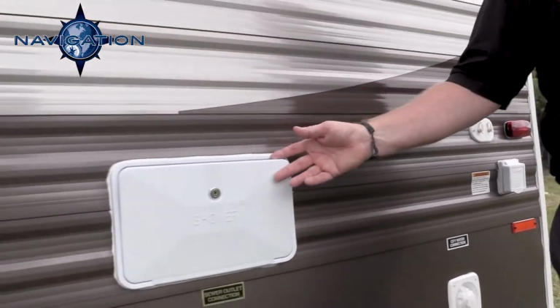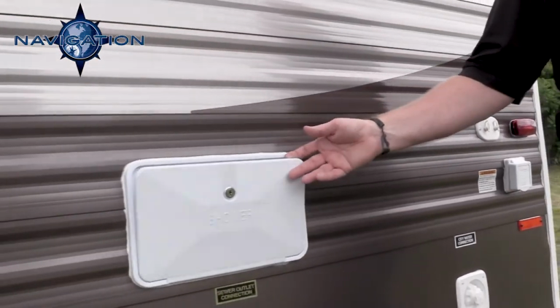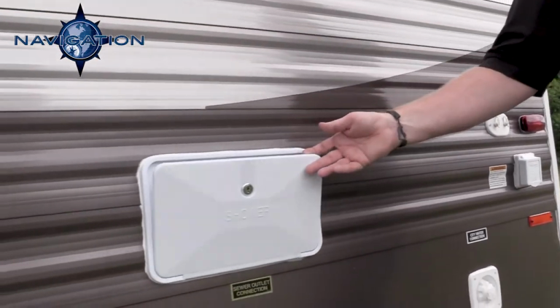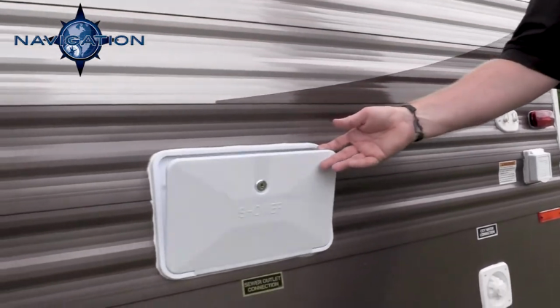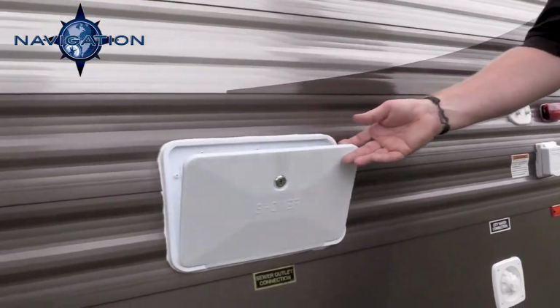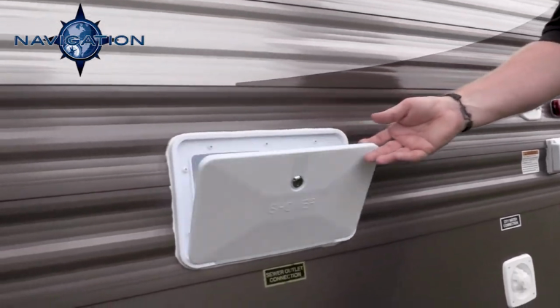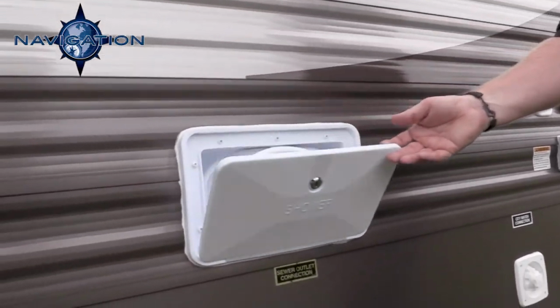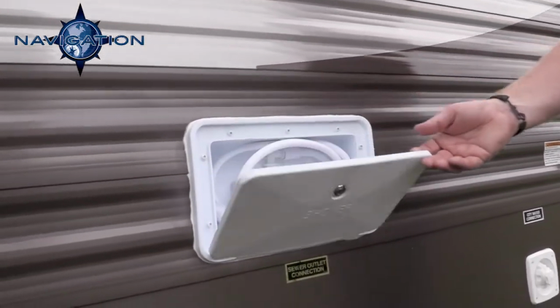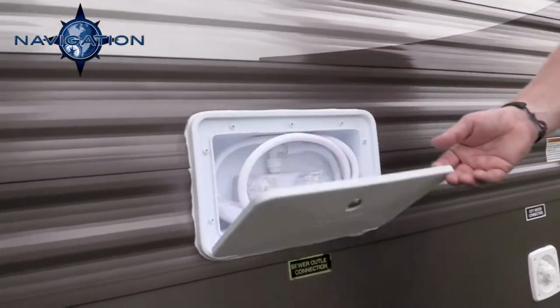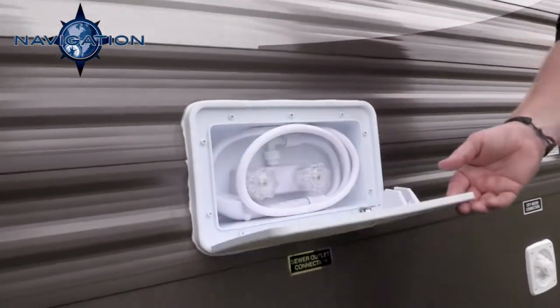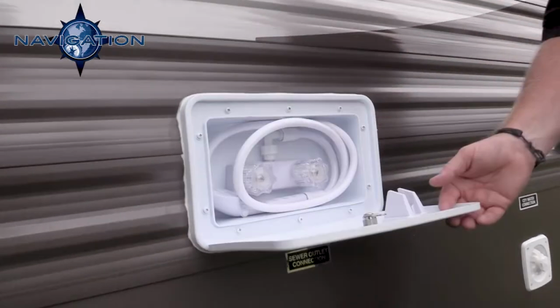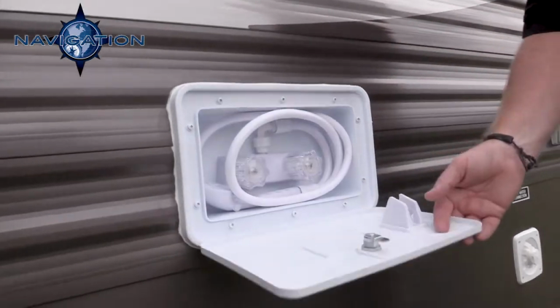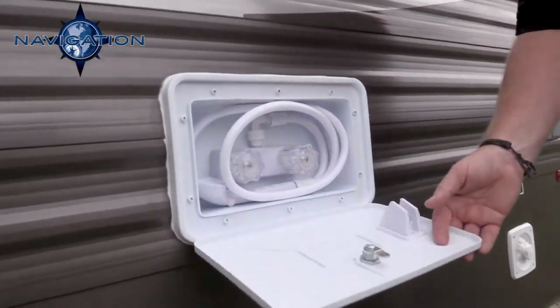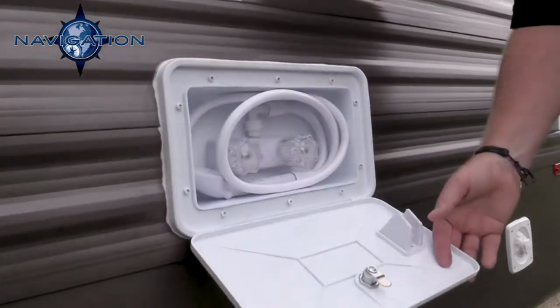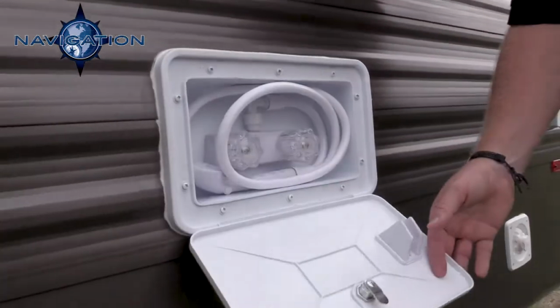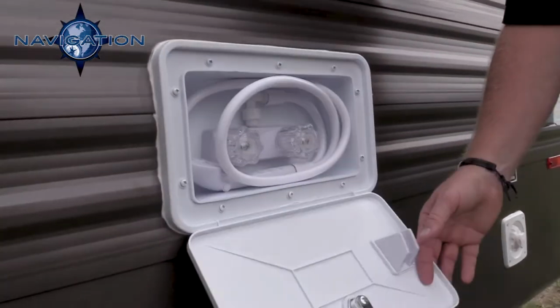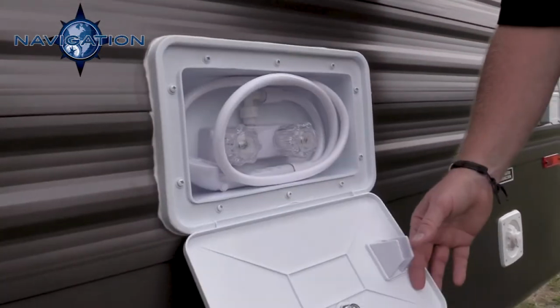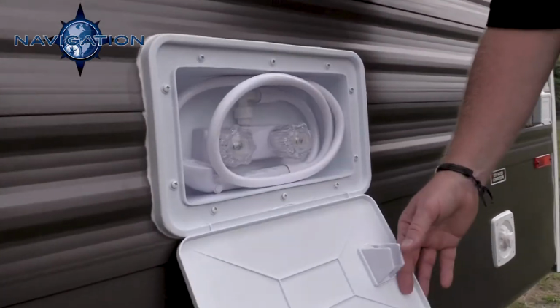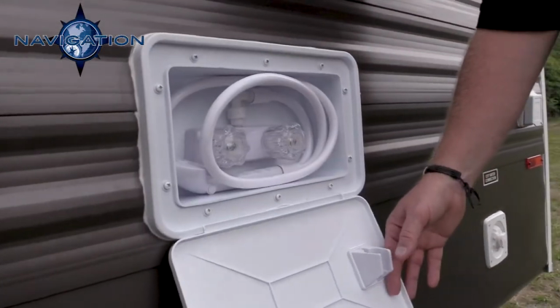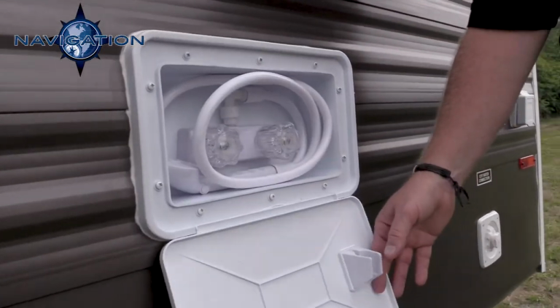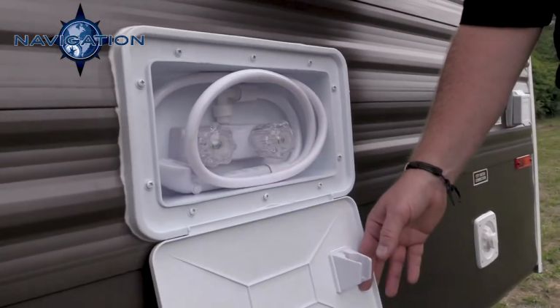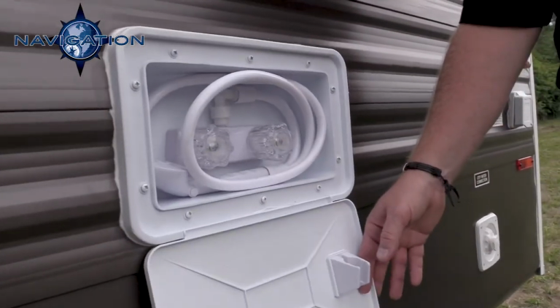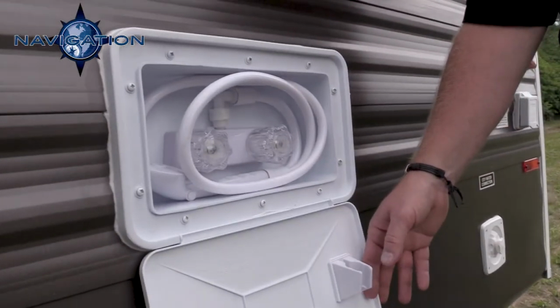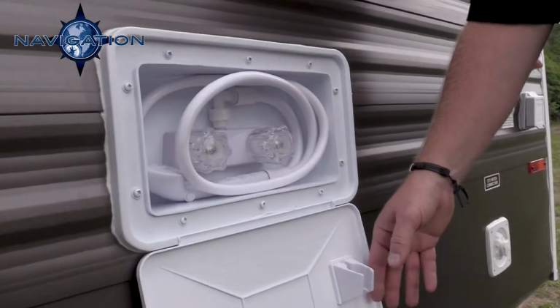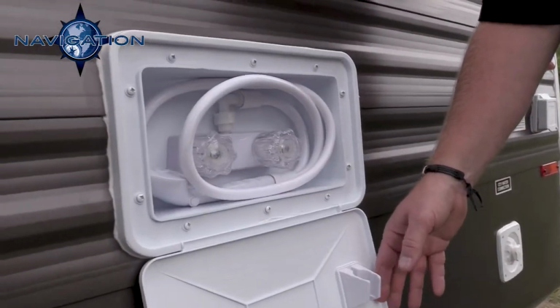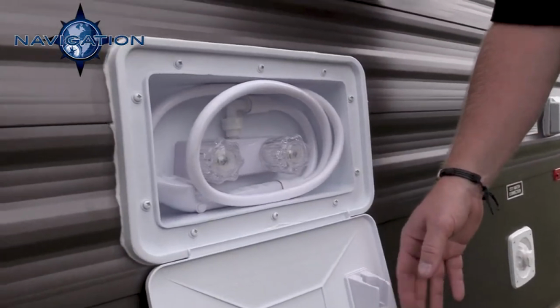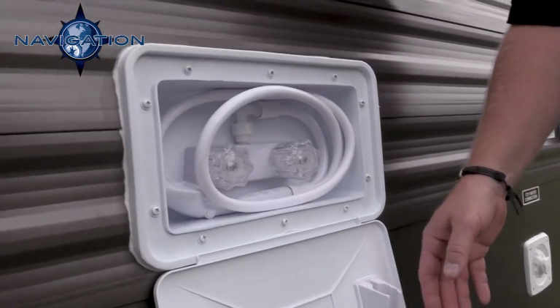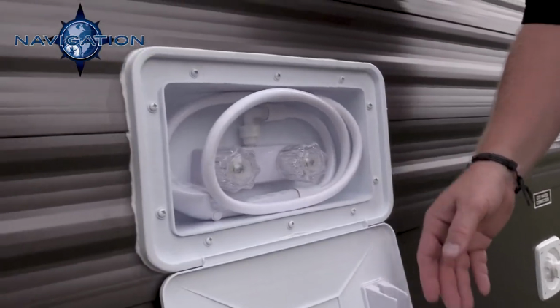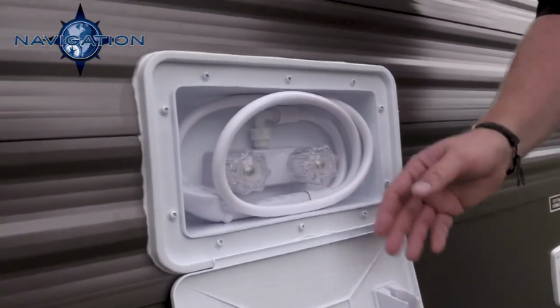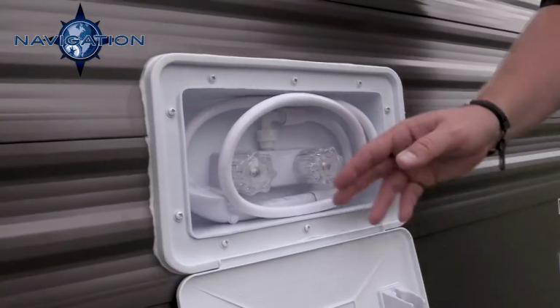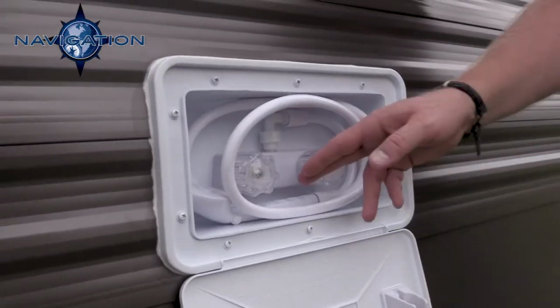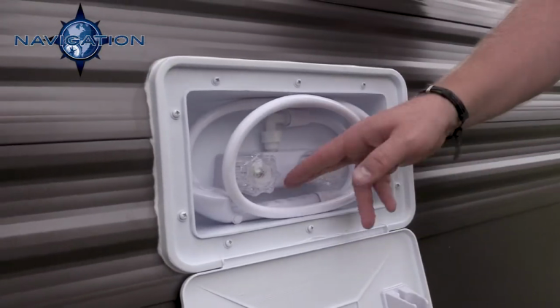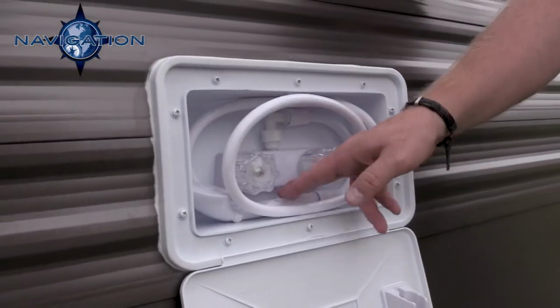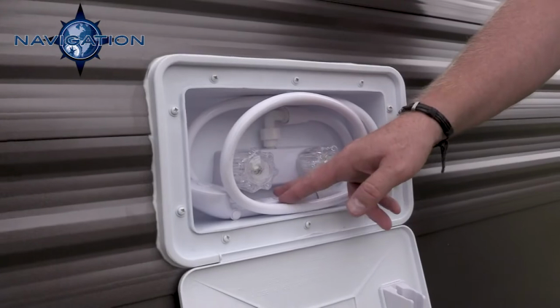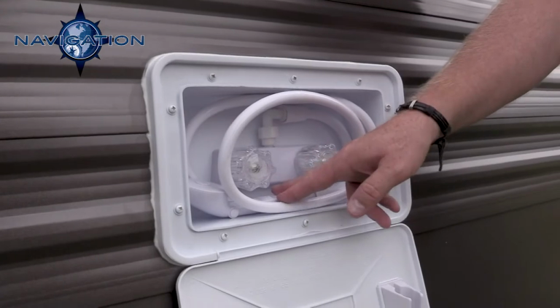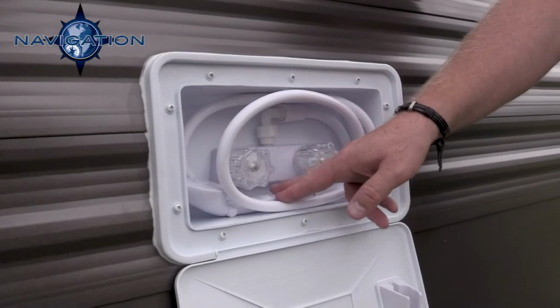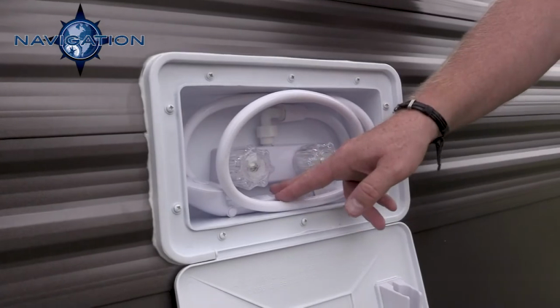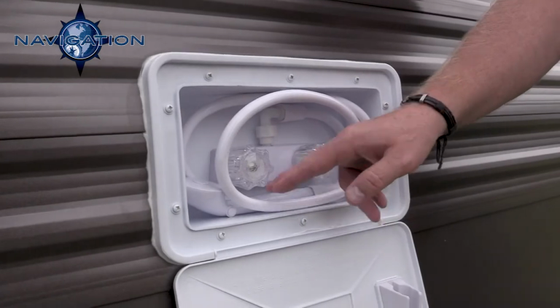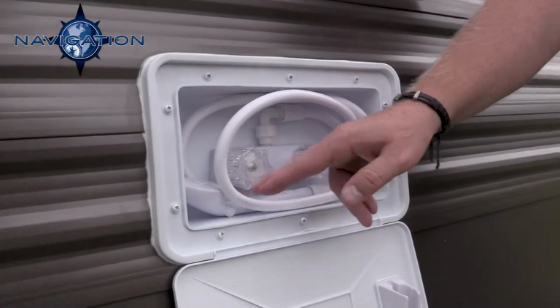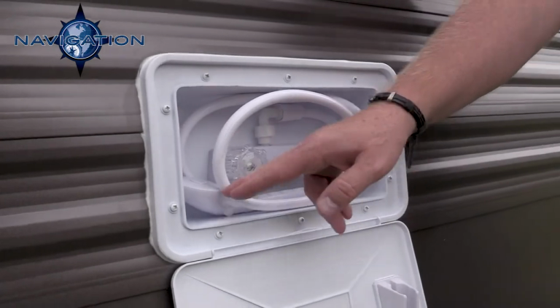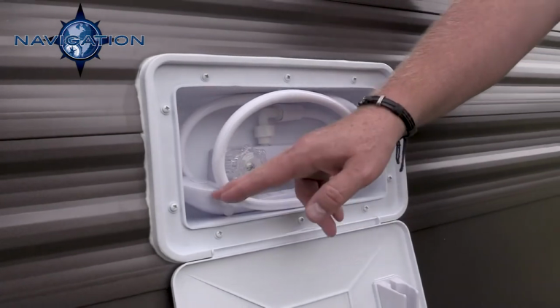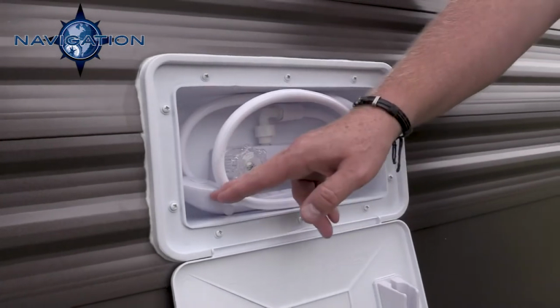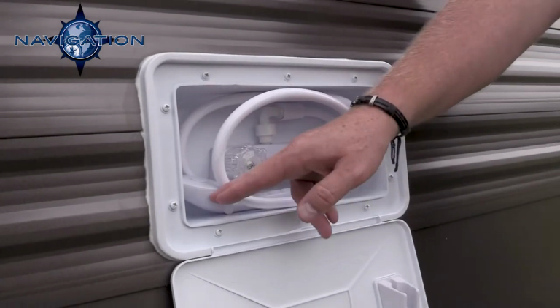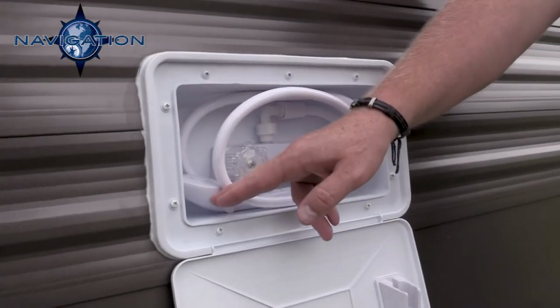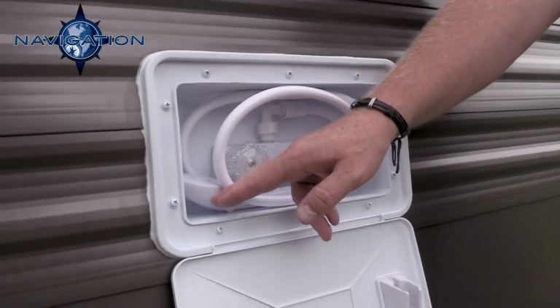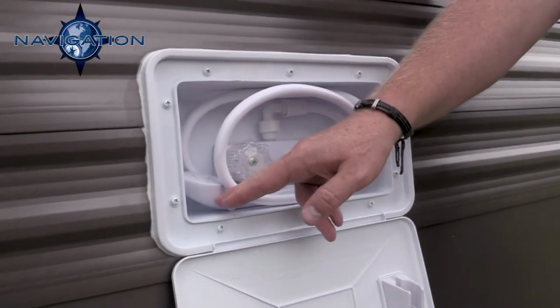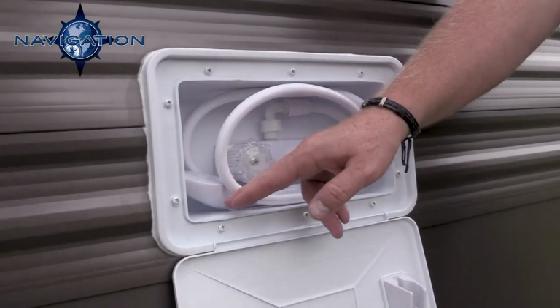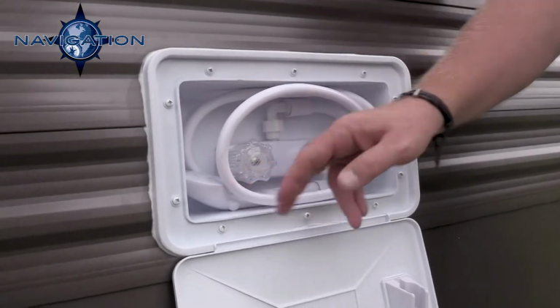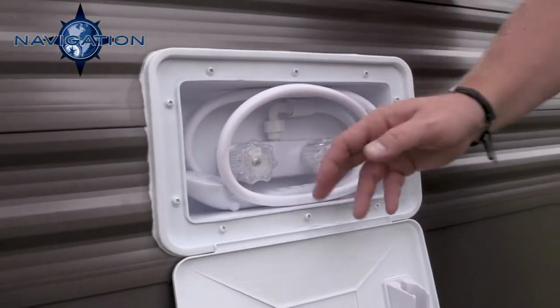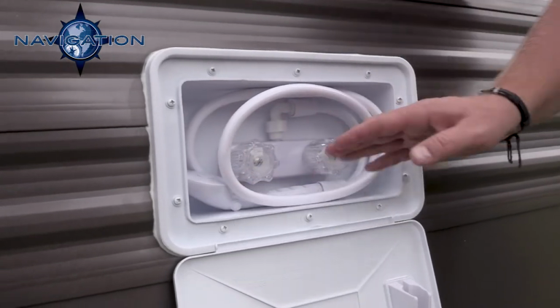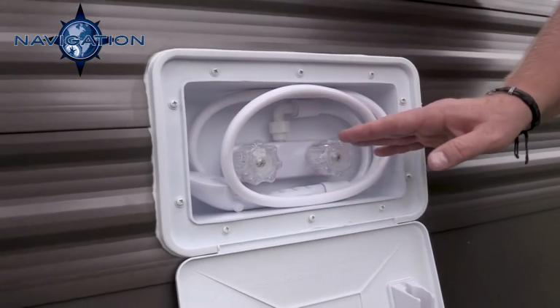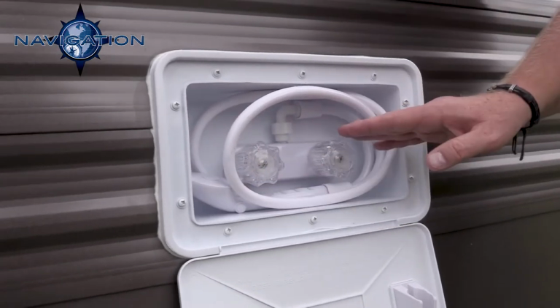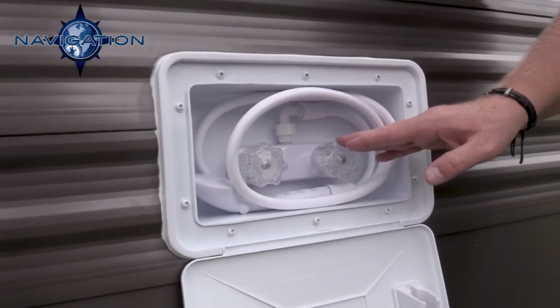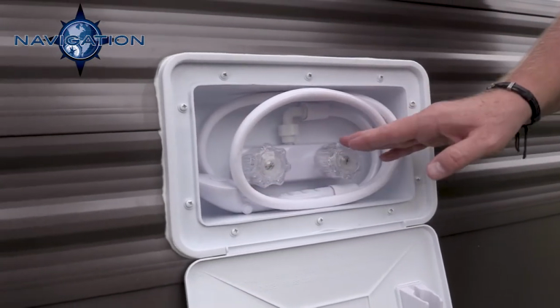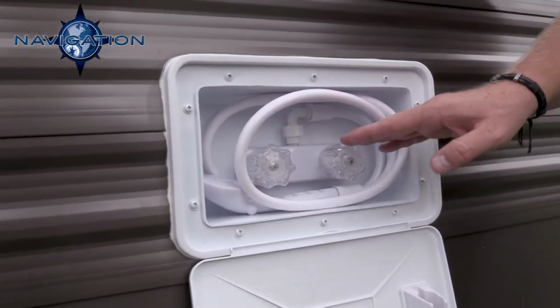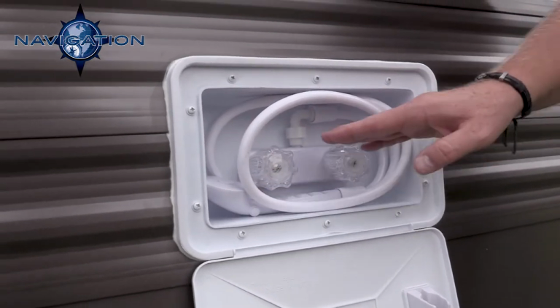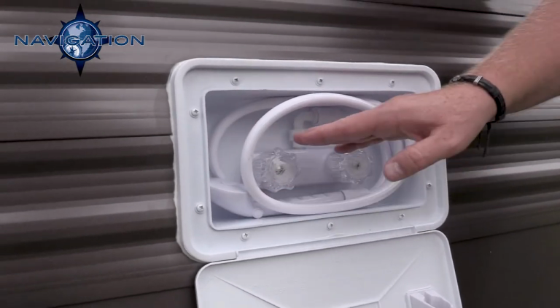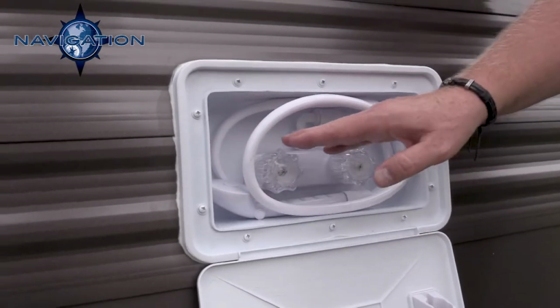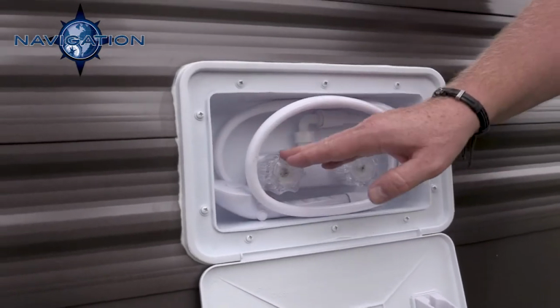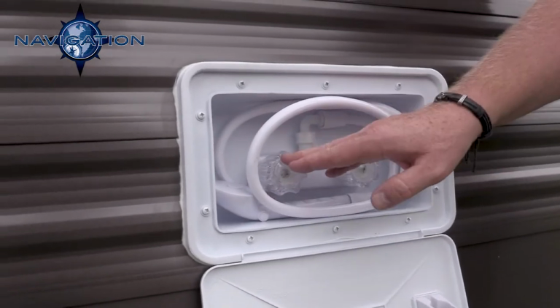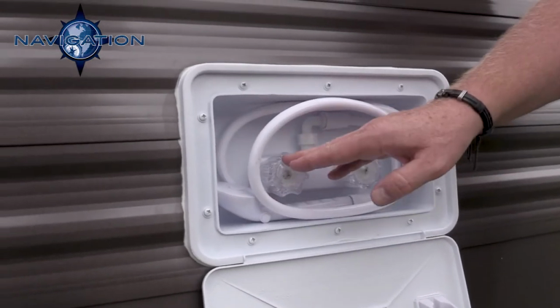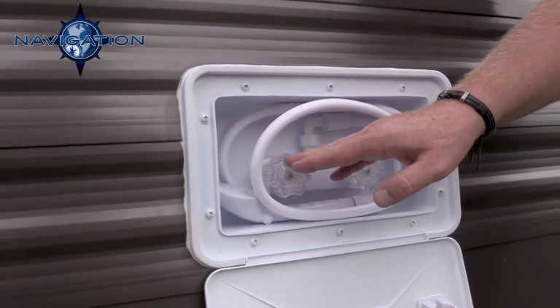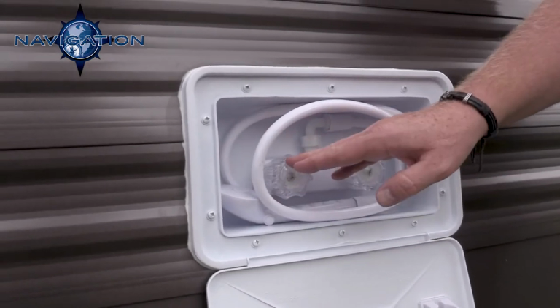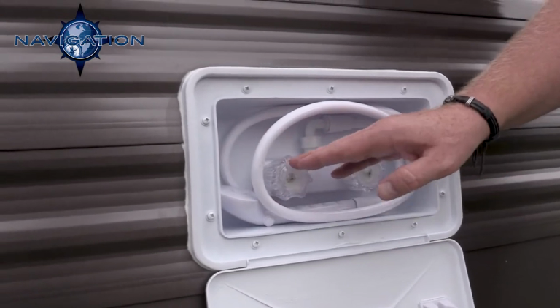Here we have your outside shower. It gives you a six-foot shower head and hose with hot and cold running water.